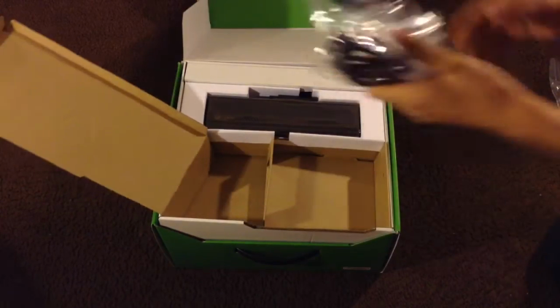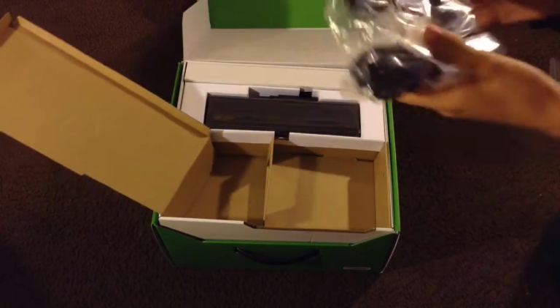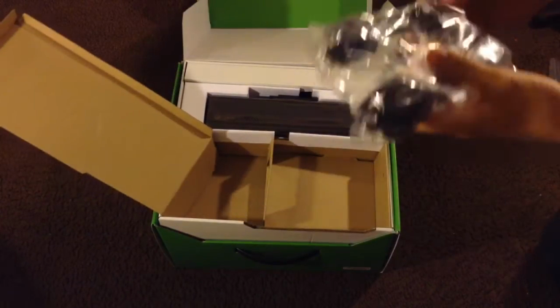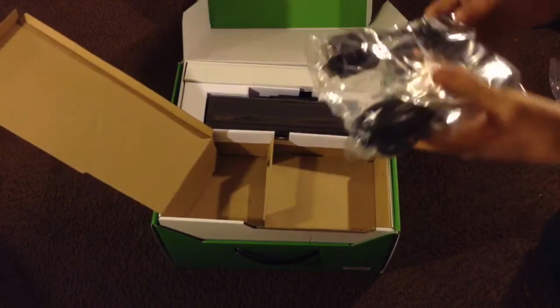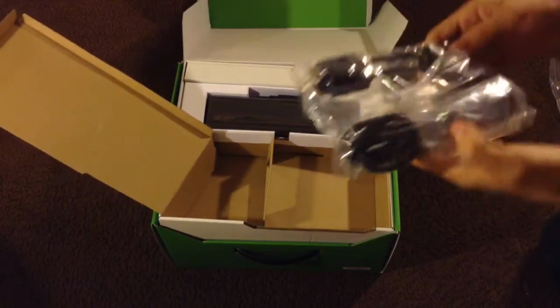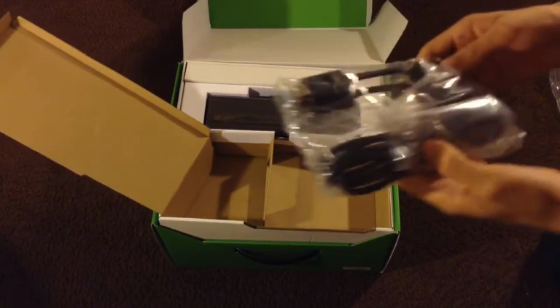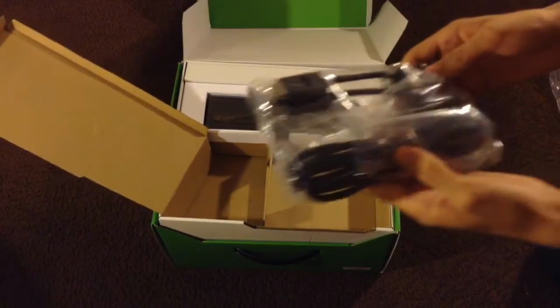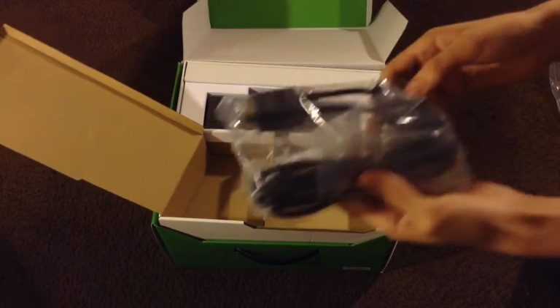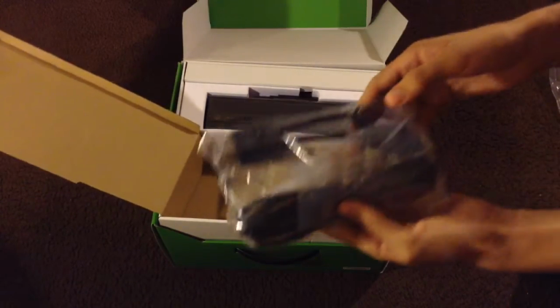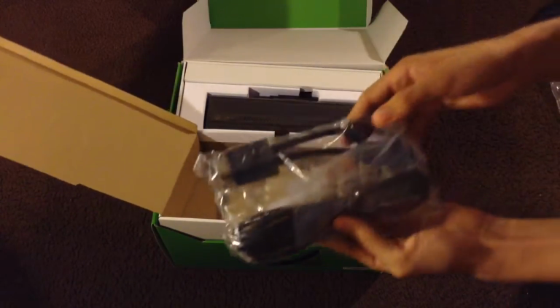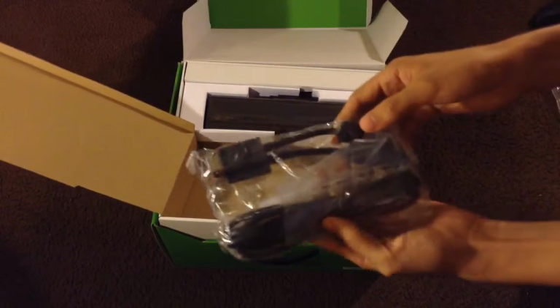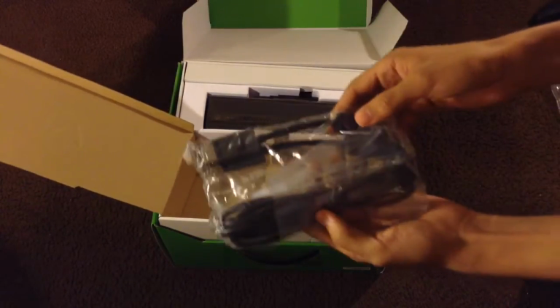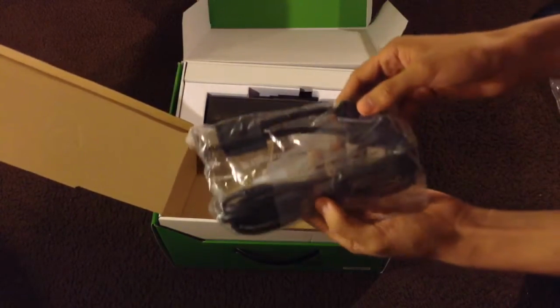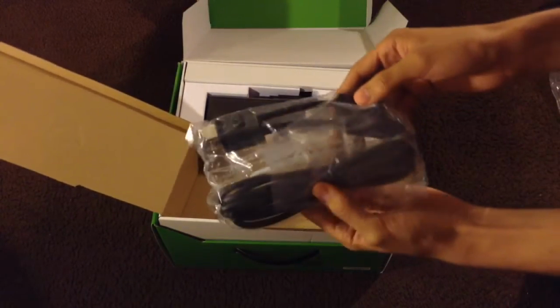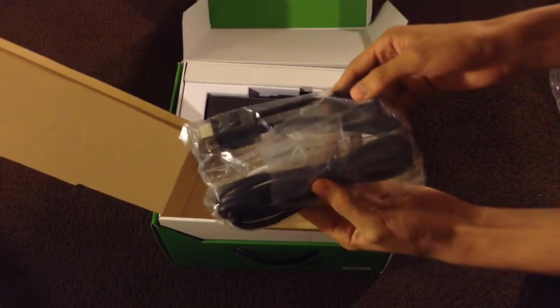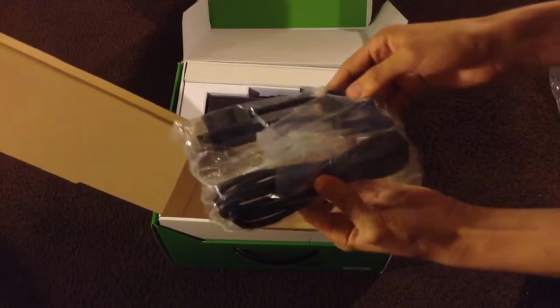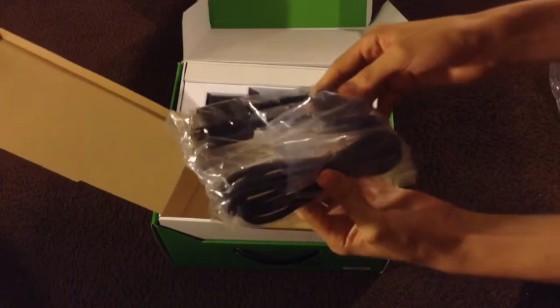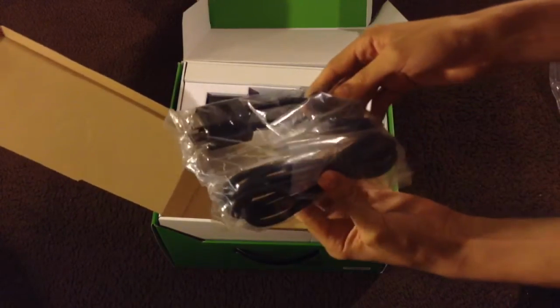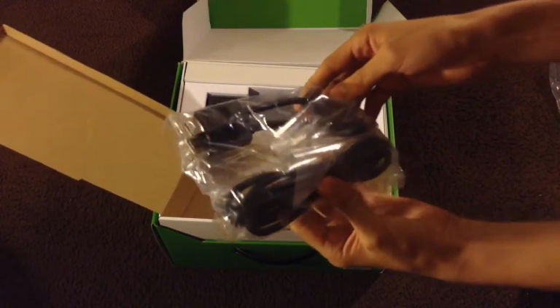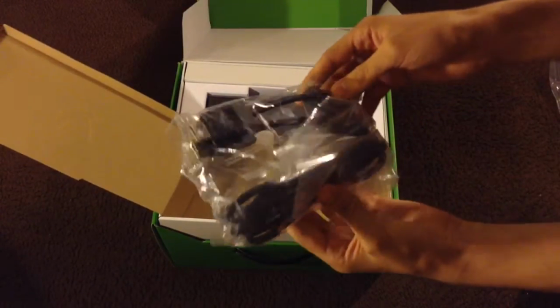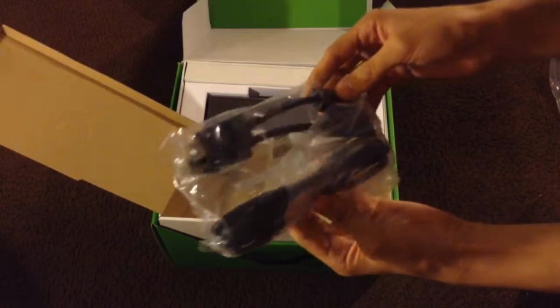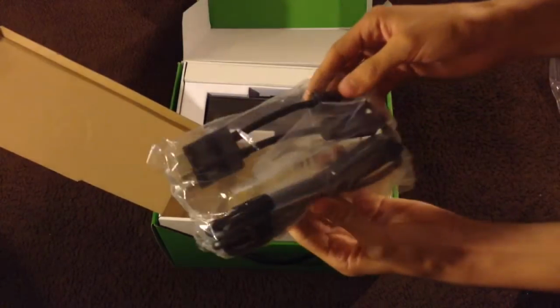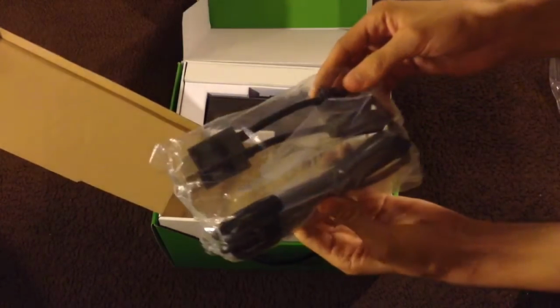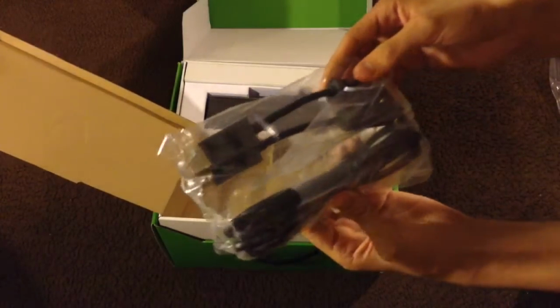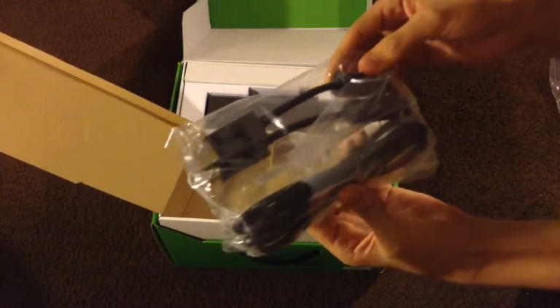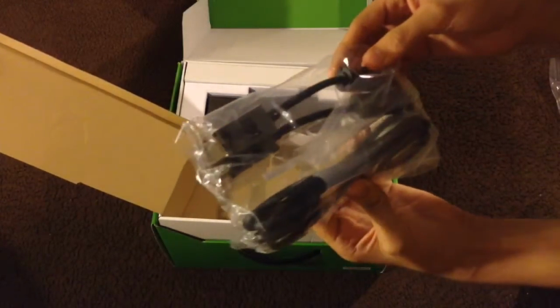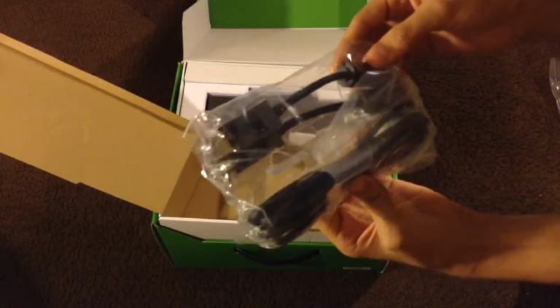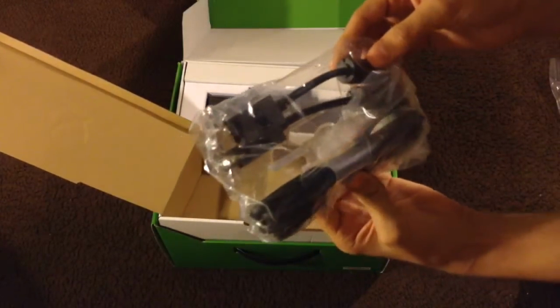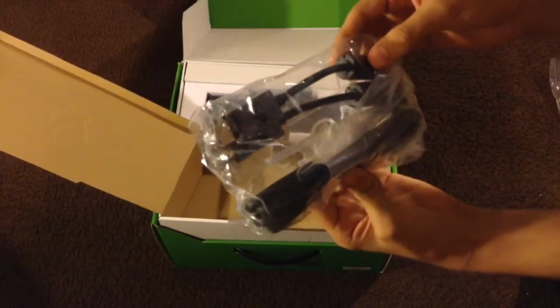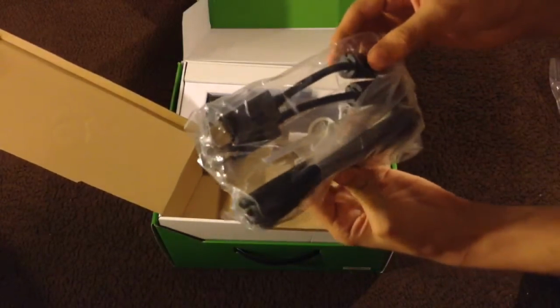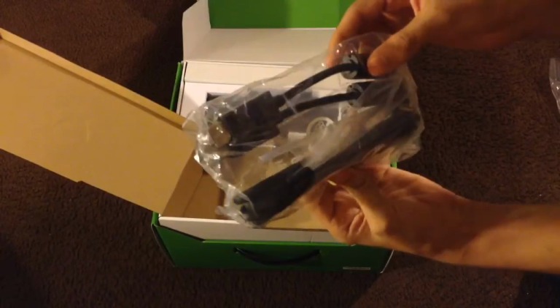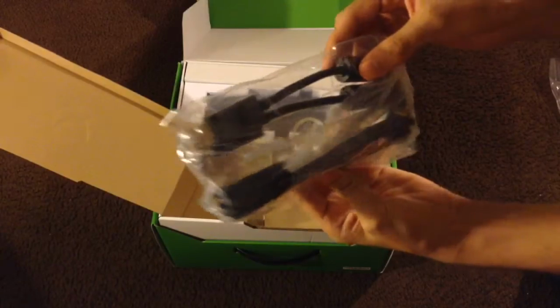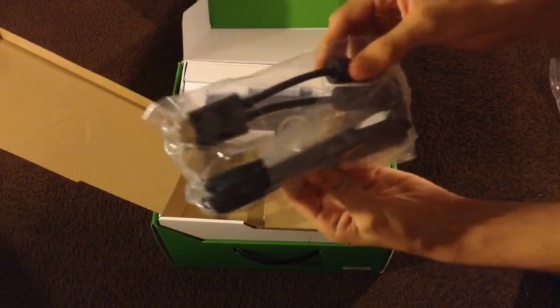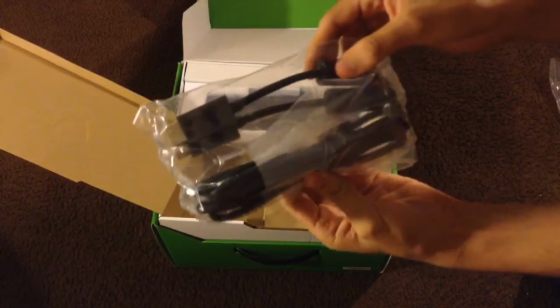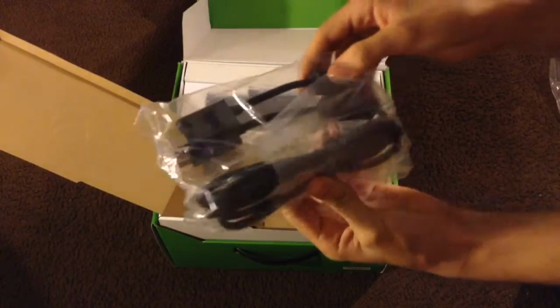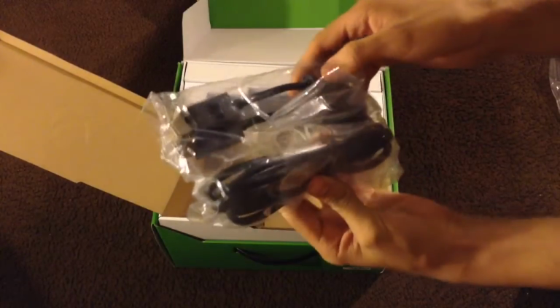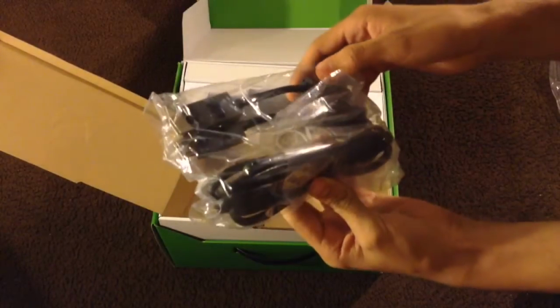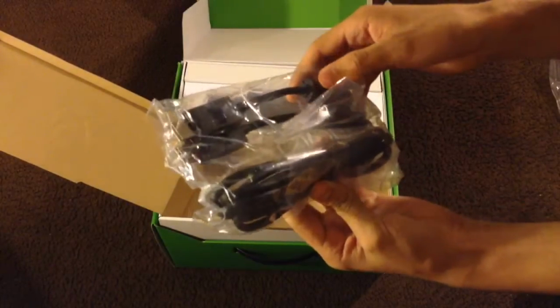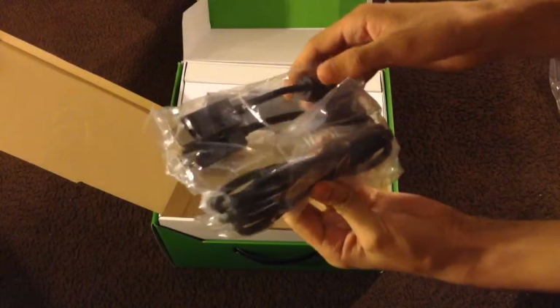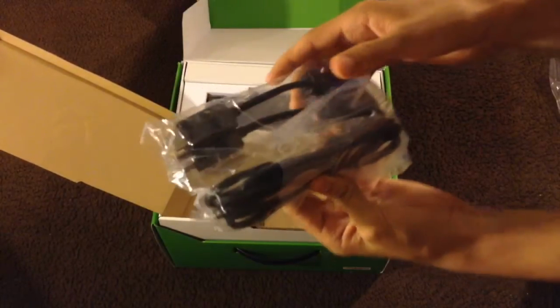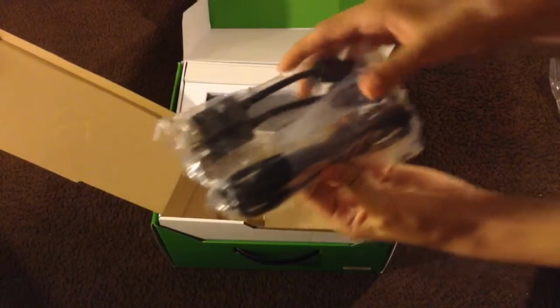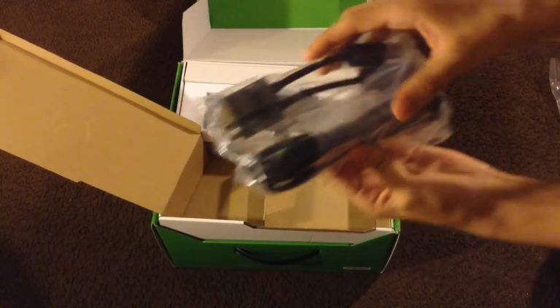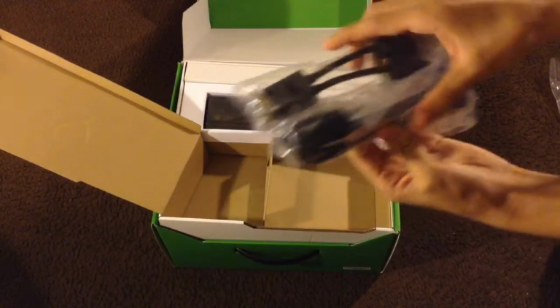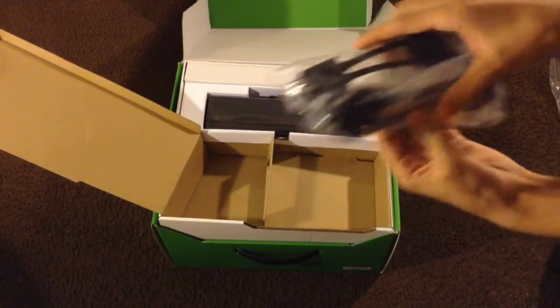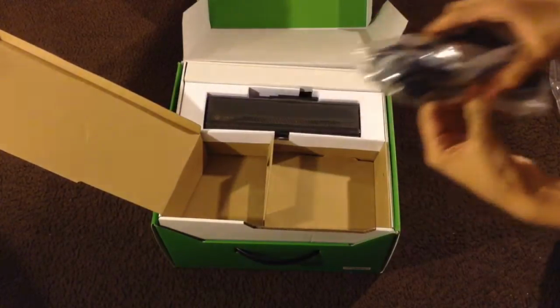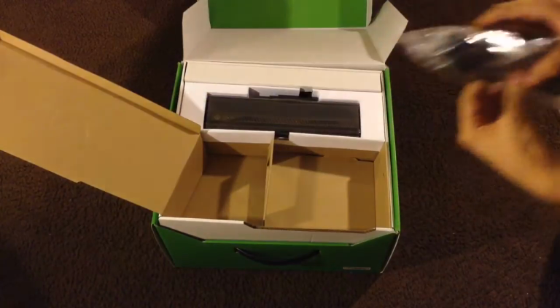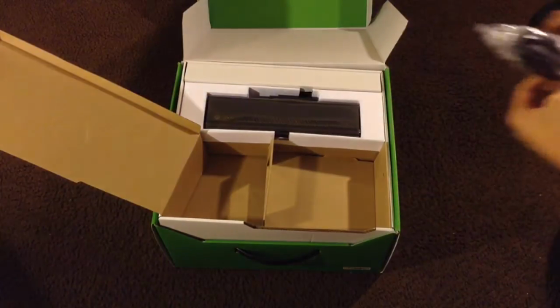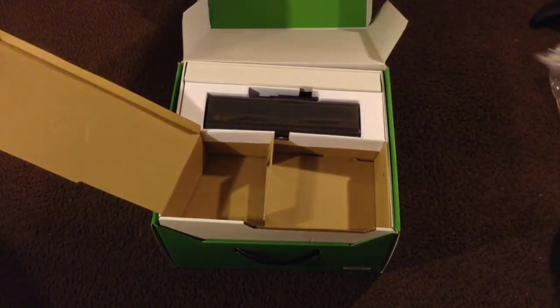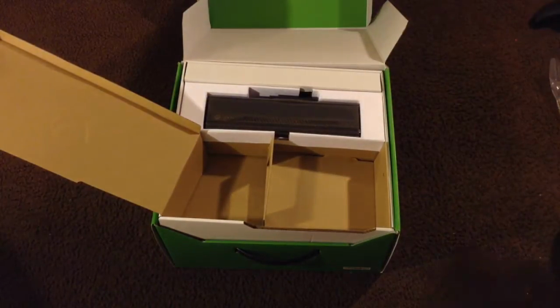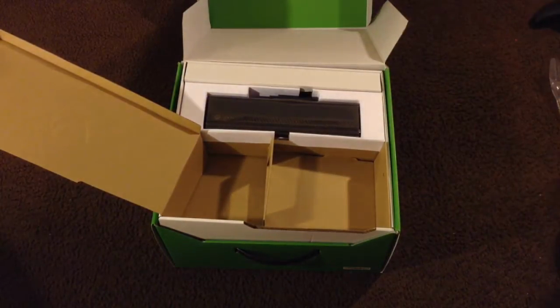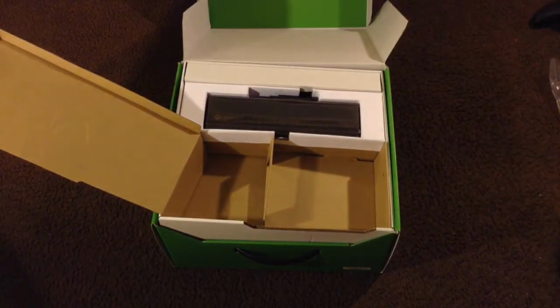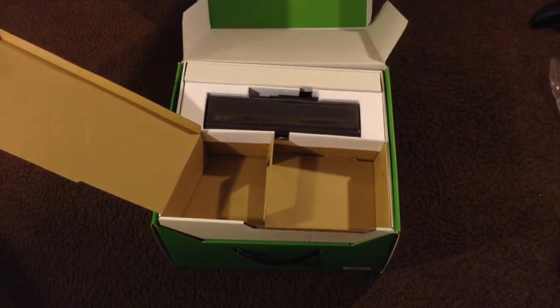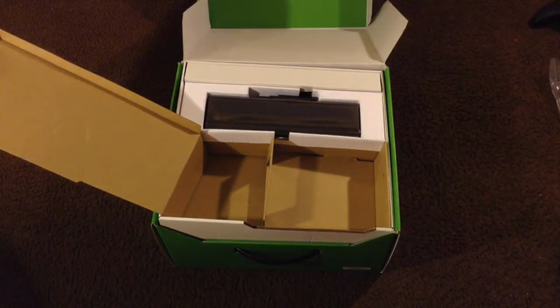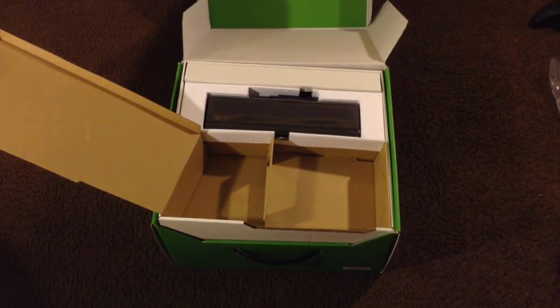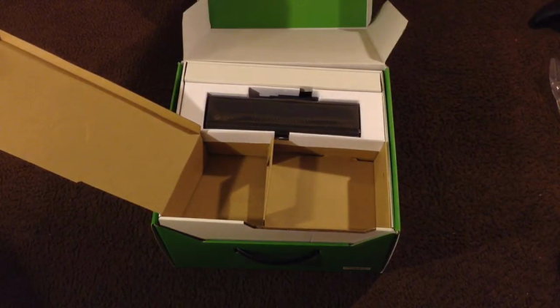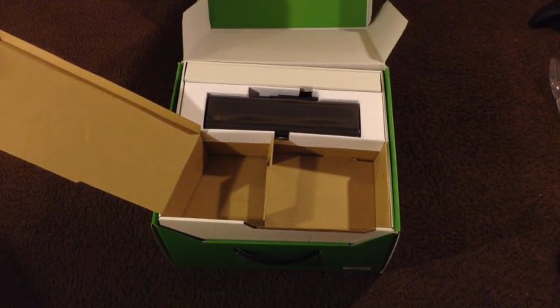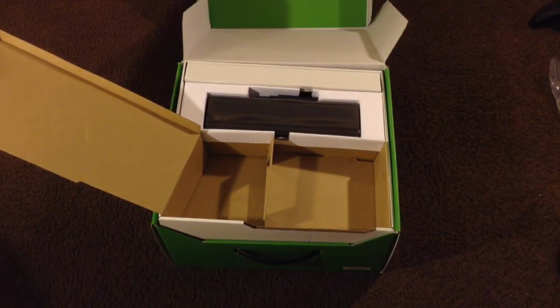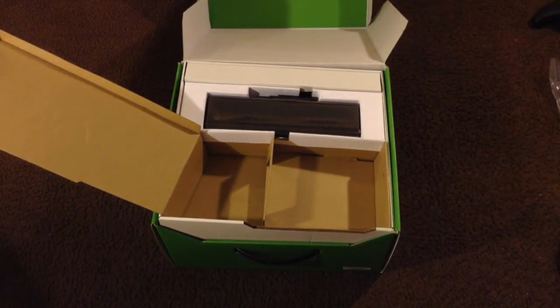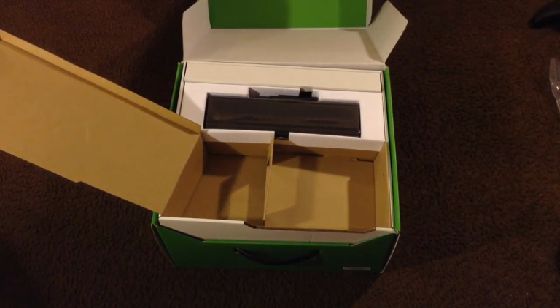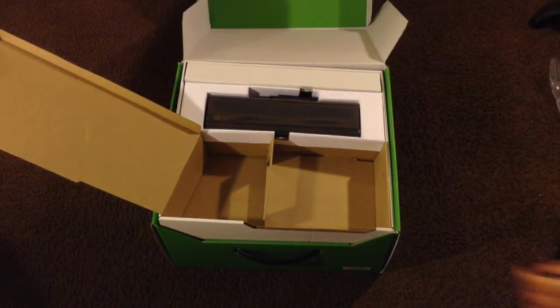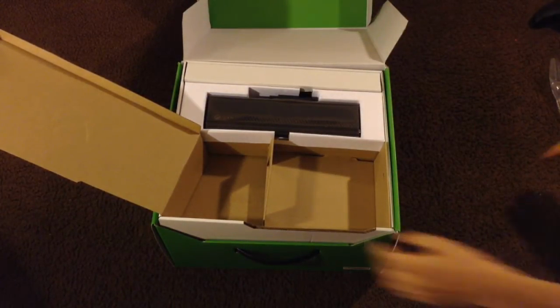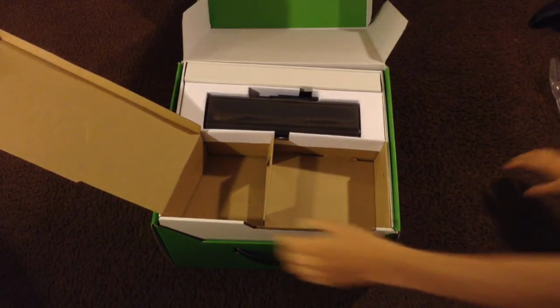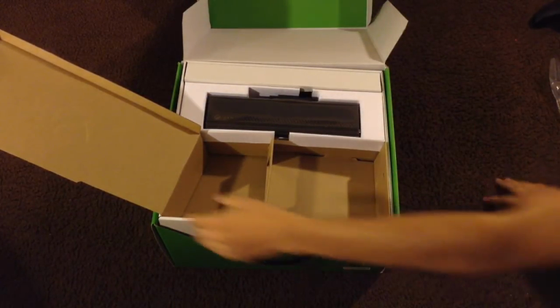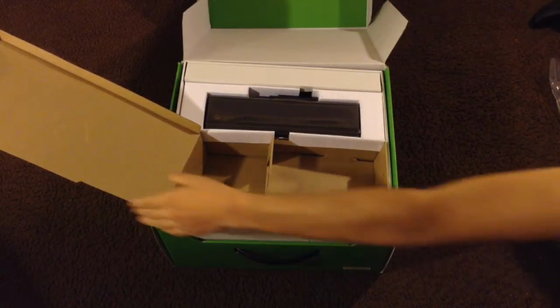Inside the box you also get your Microsoft HDMI cable to hook up your Xbox to the TV.